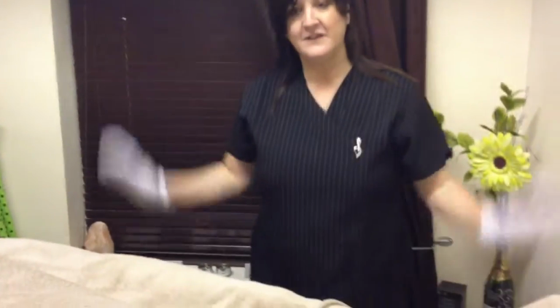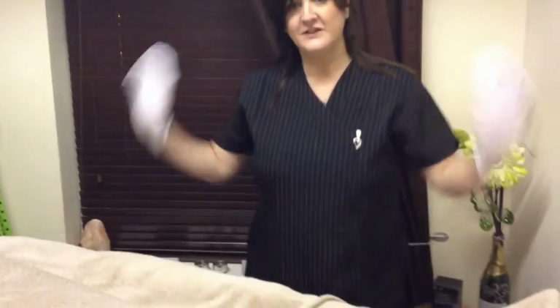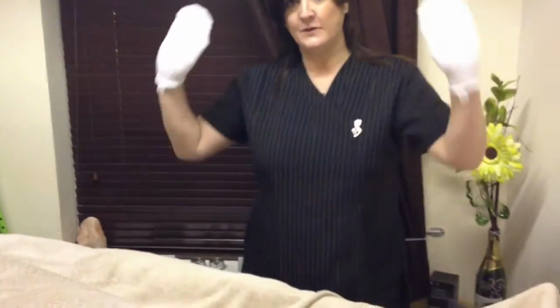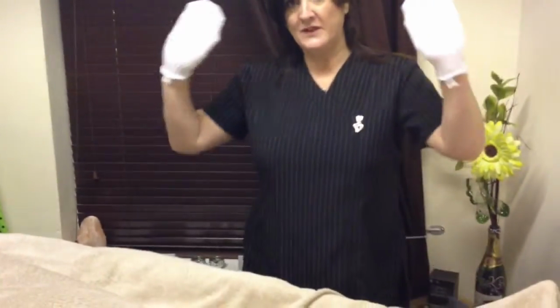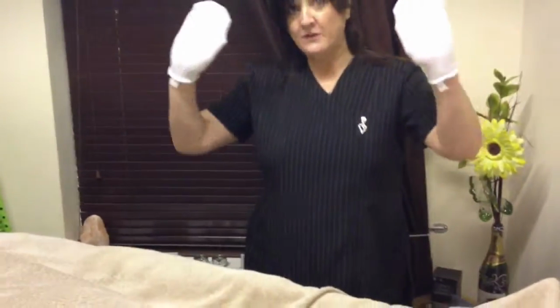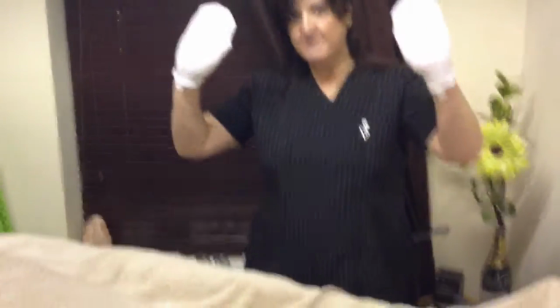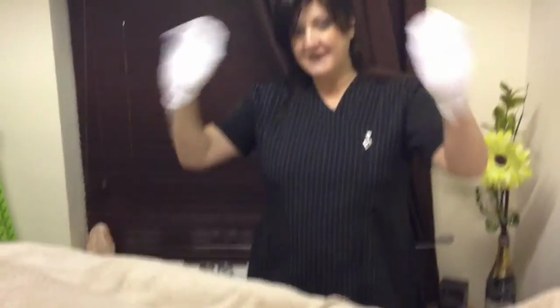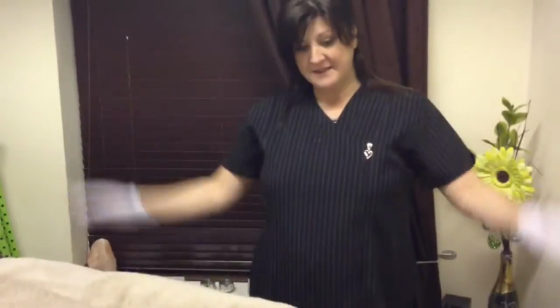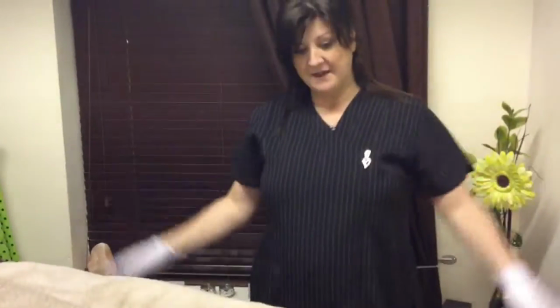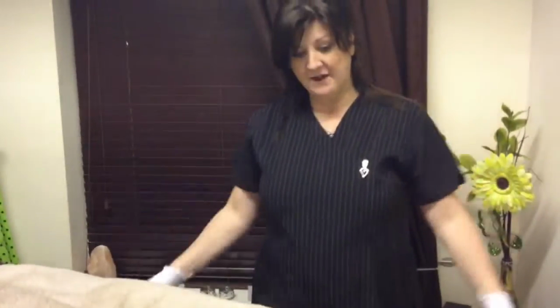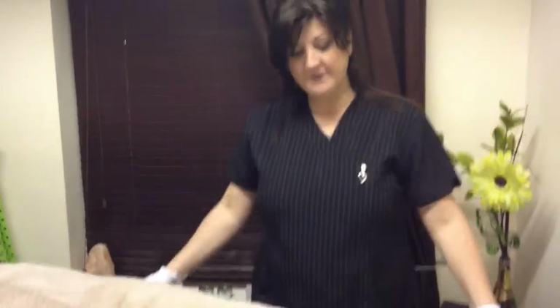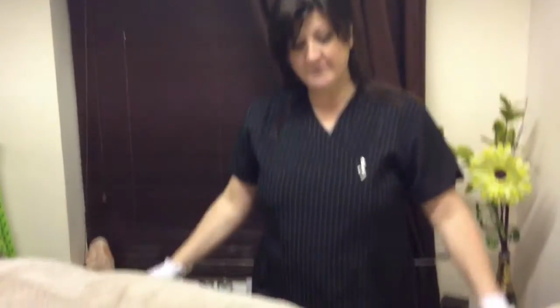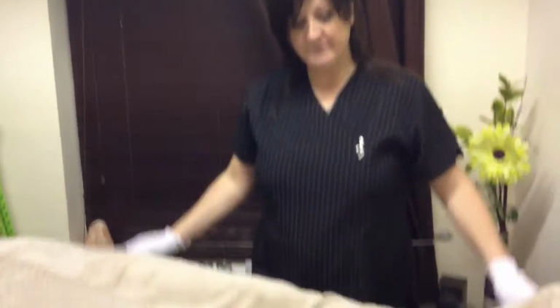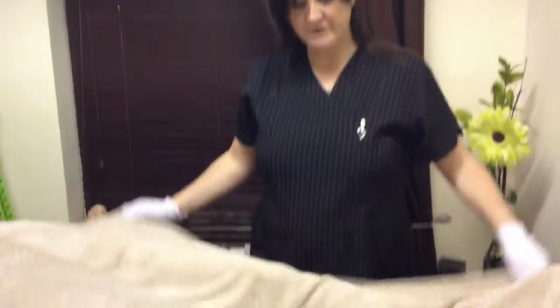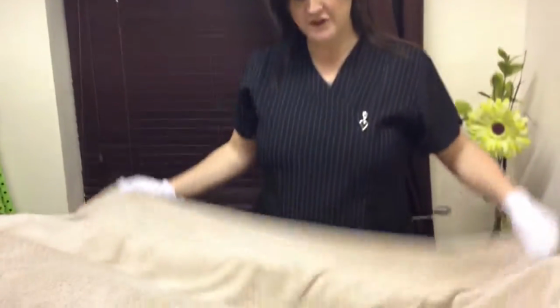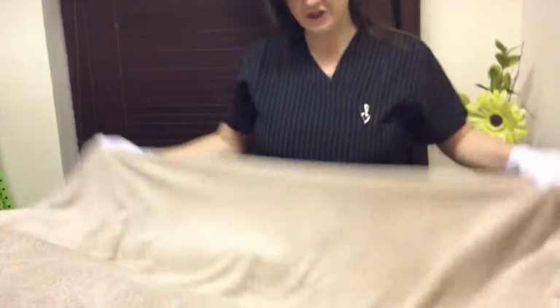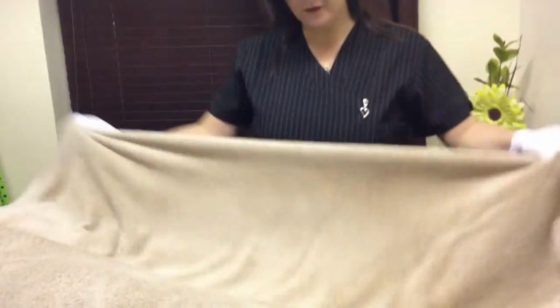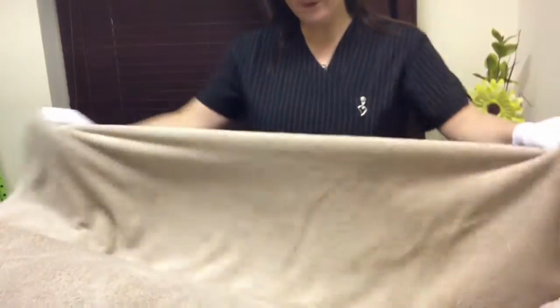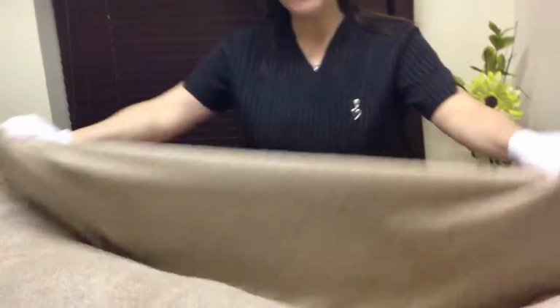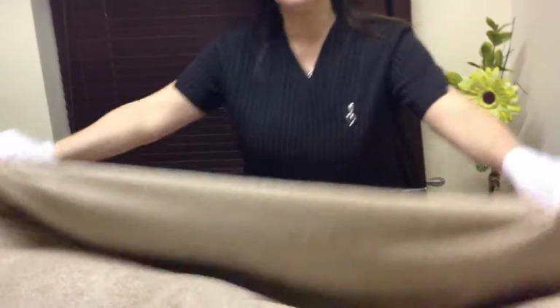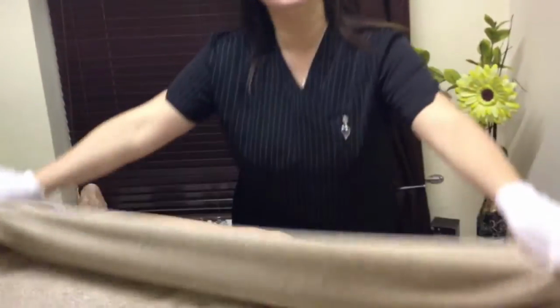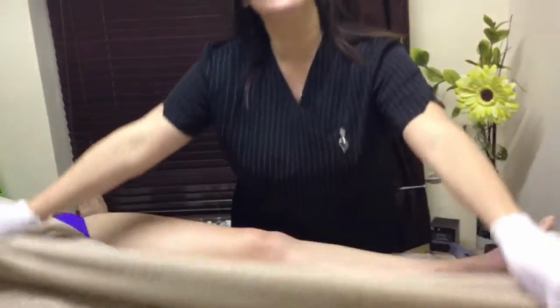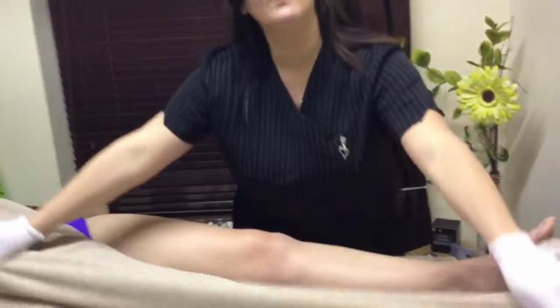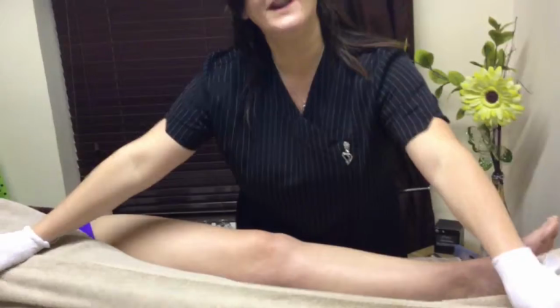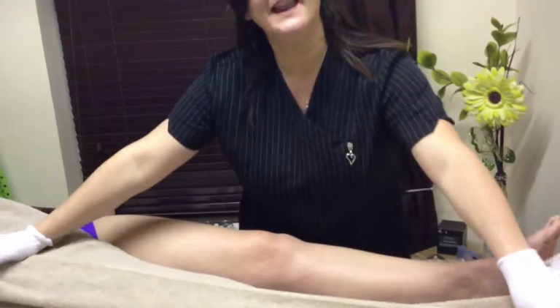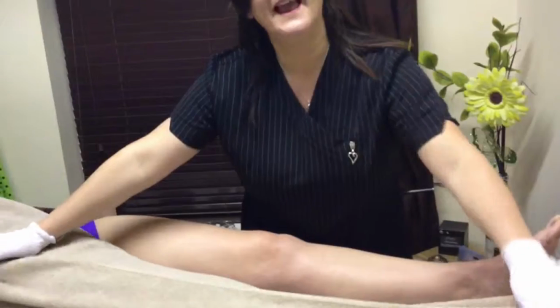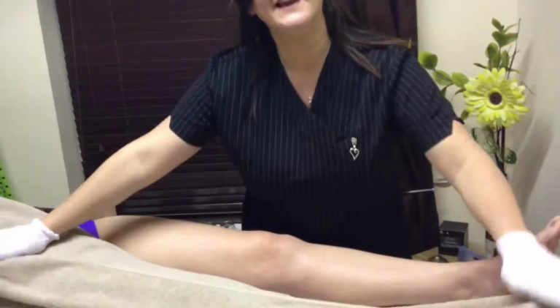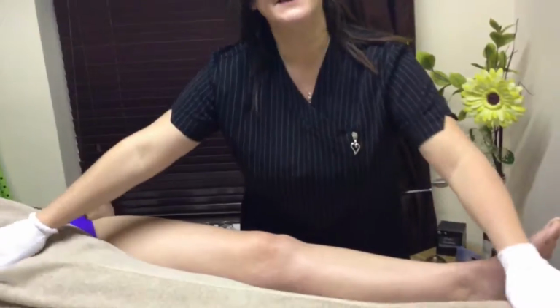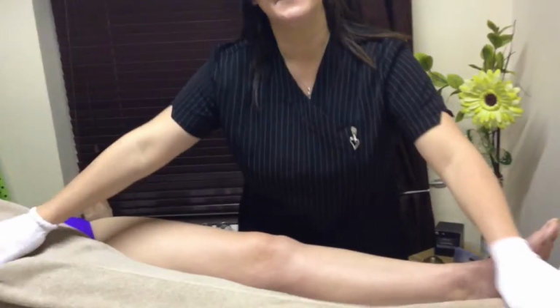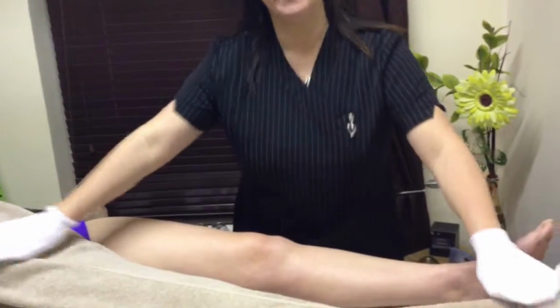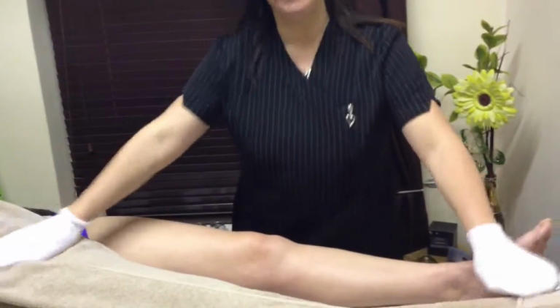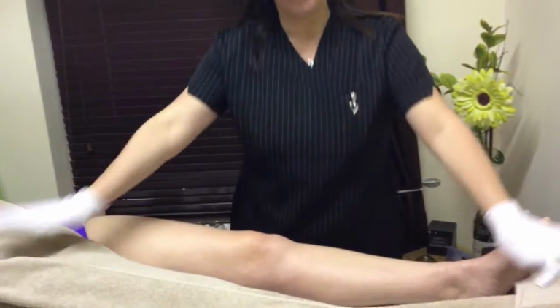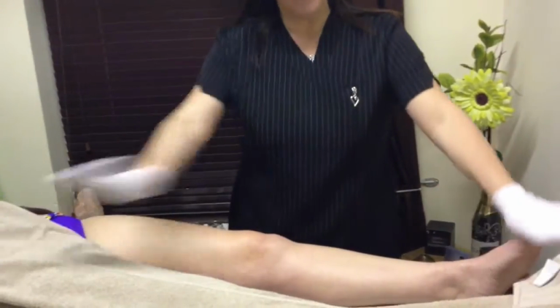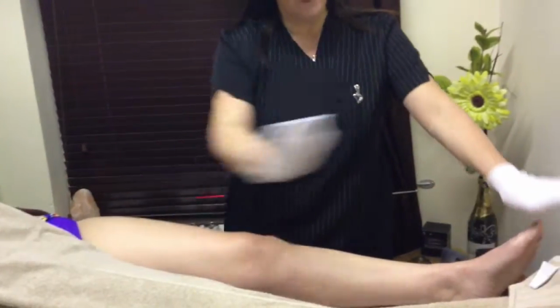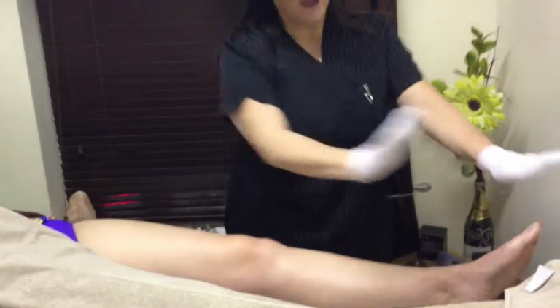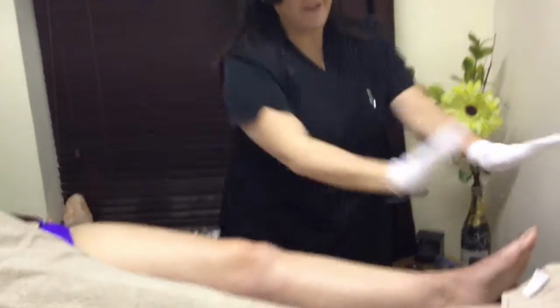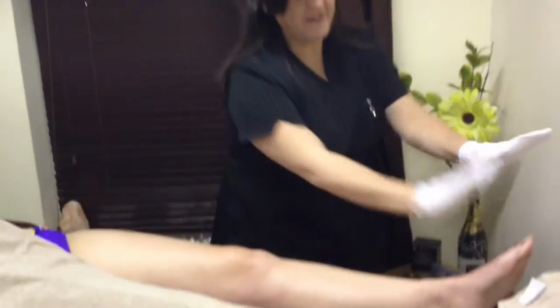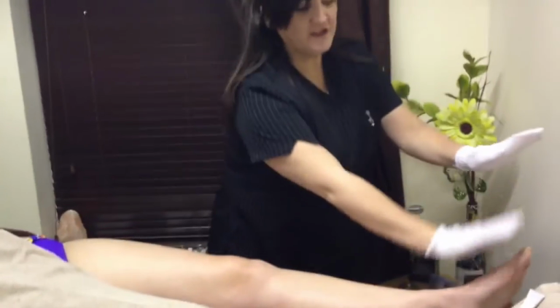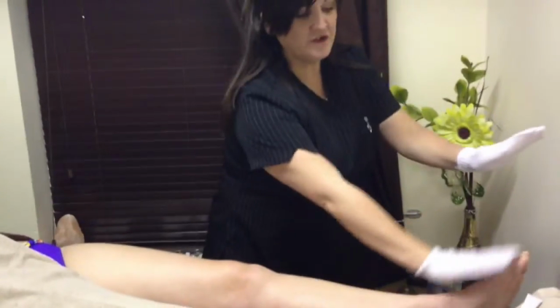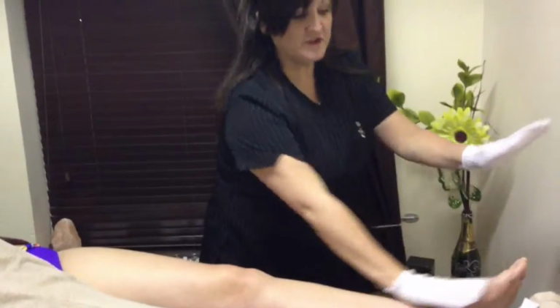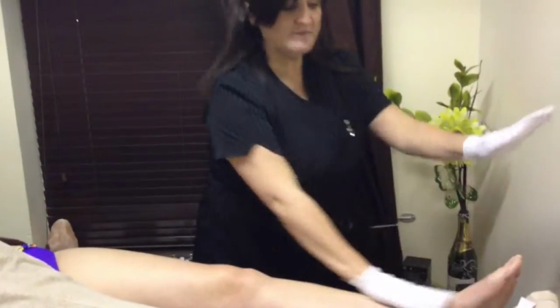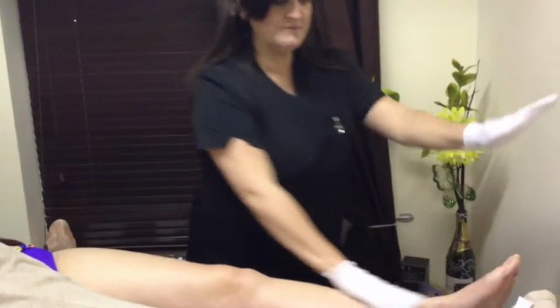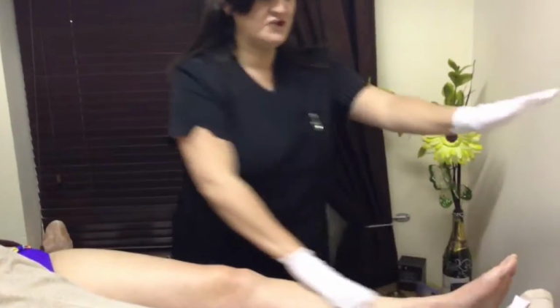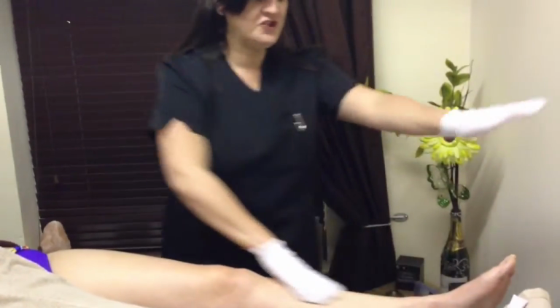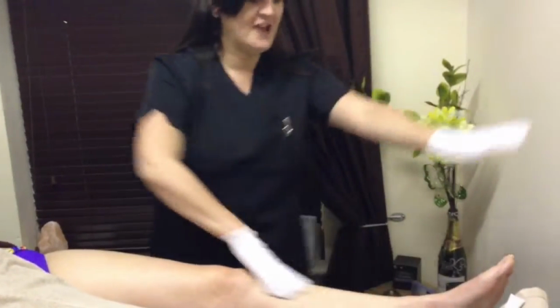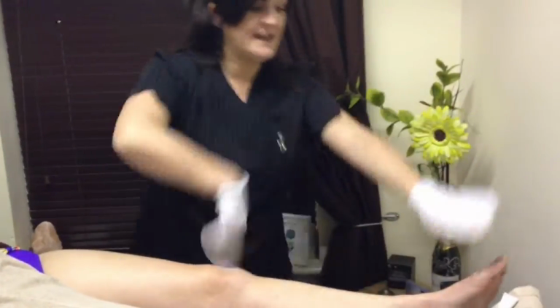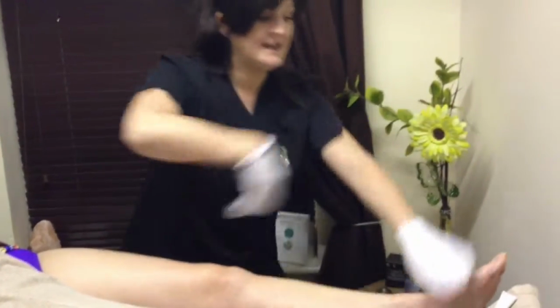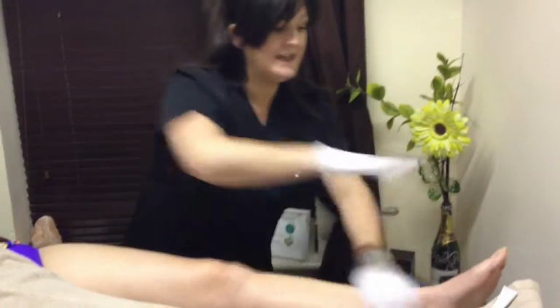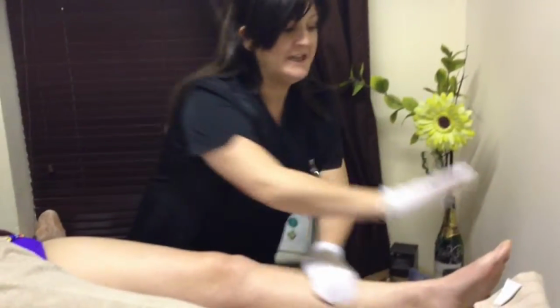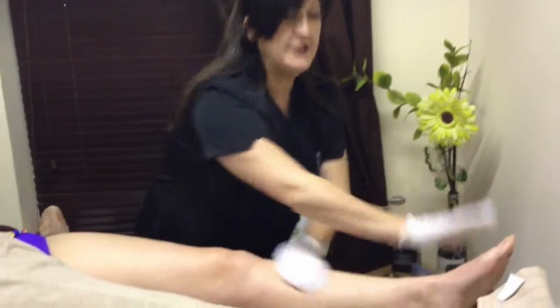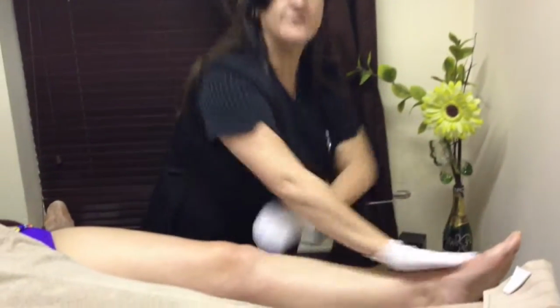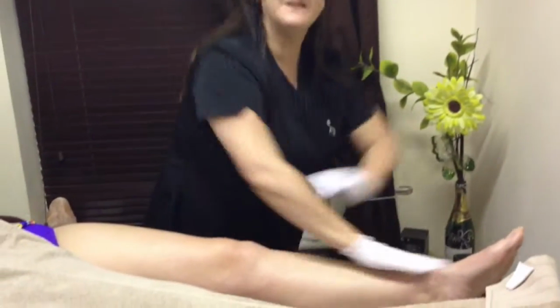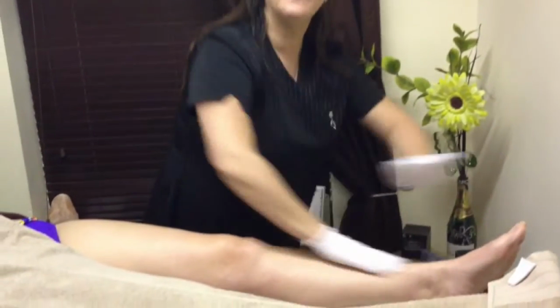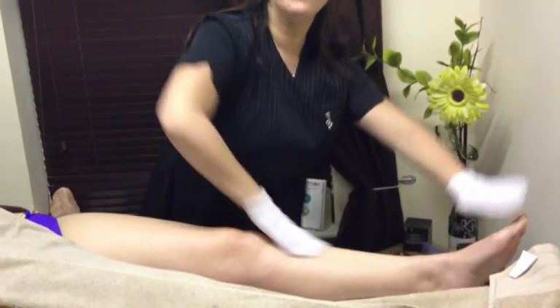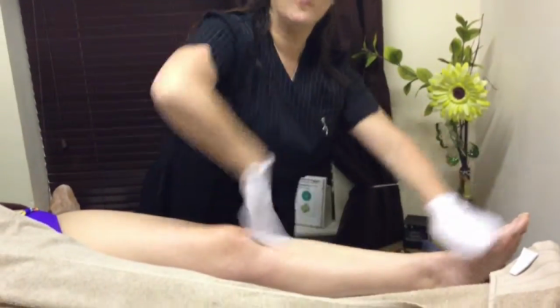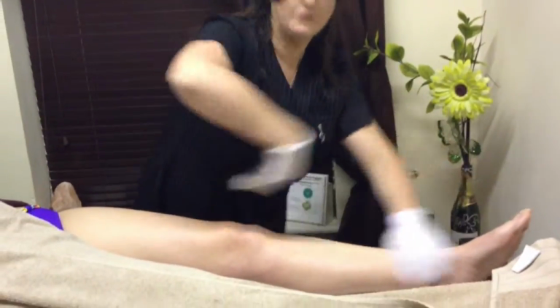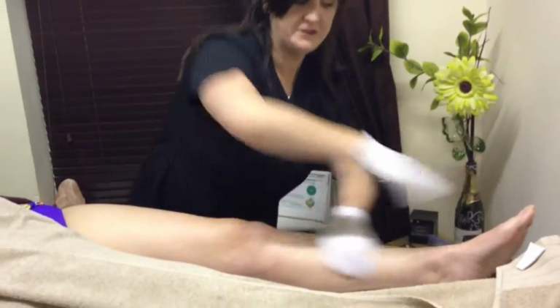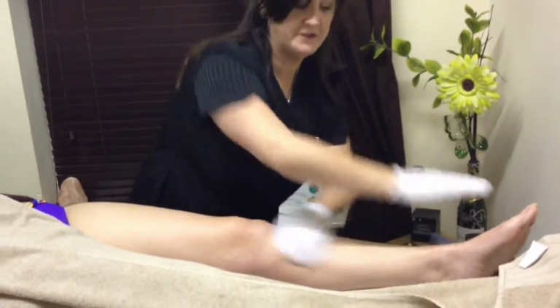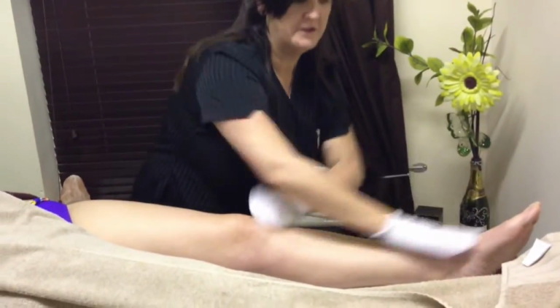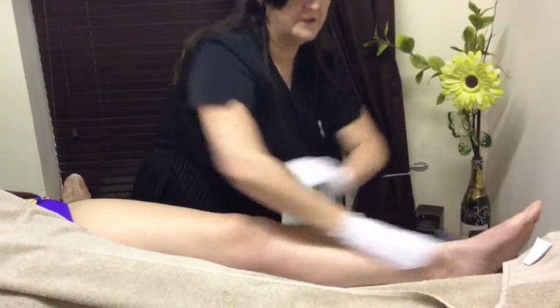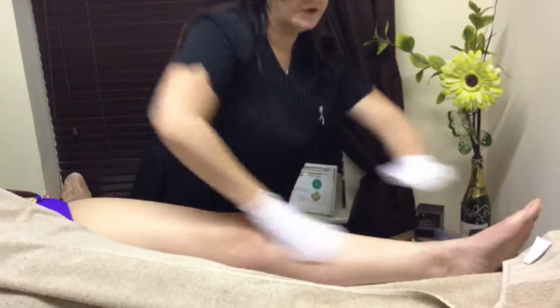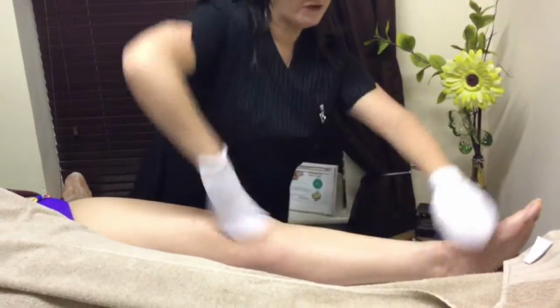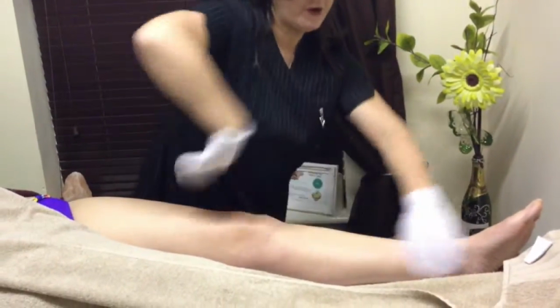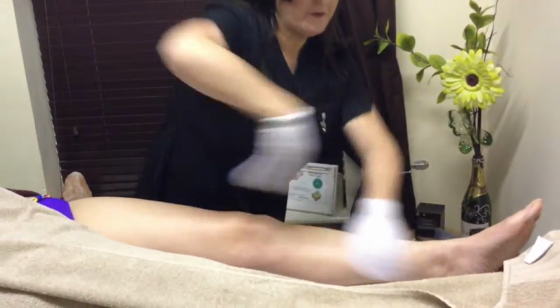So with your mitts on, just going to expose one leg and then just gently using upward strokes.